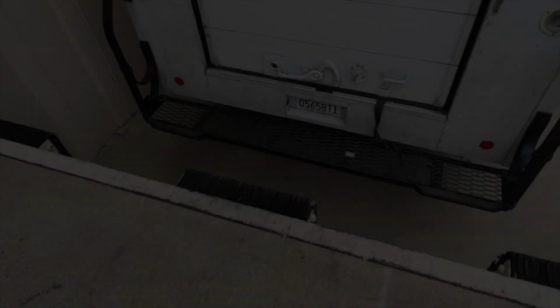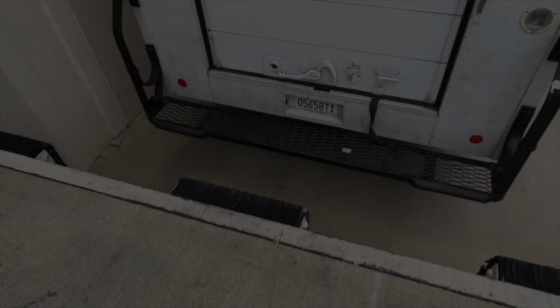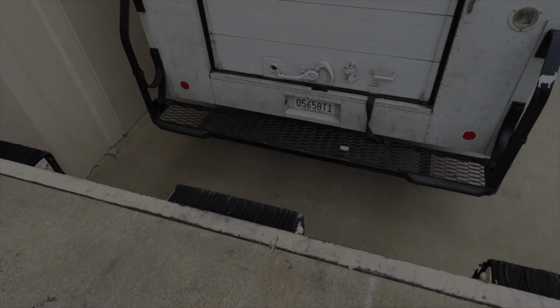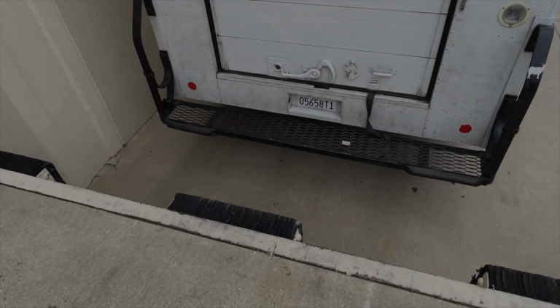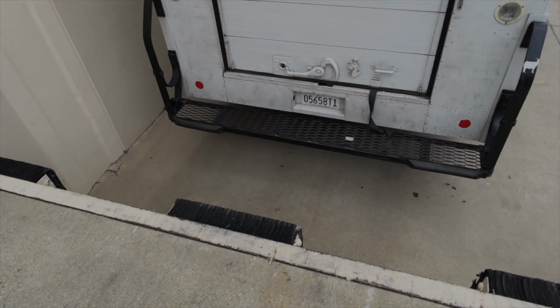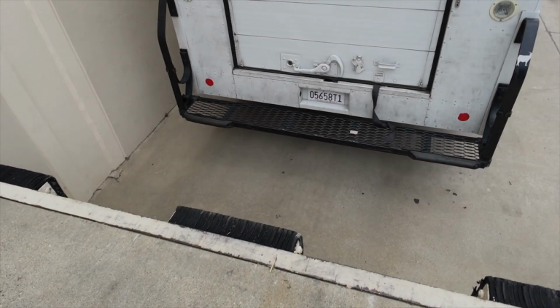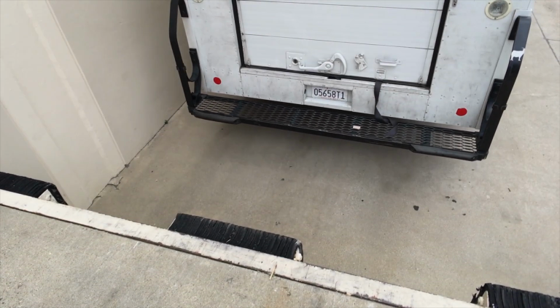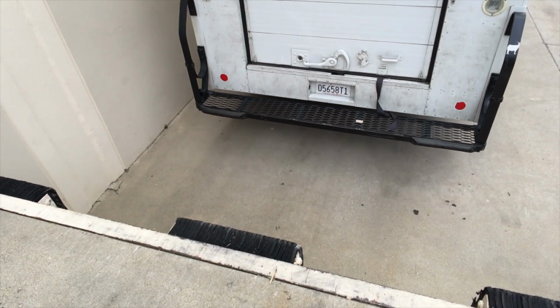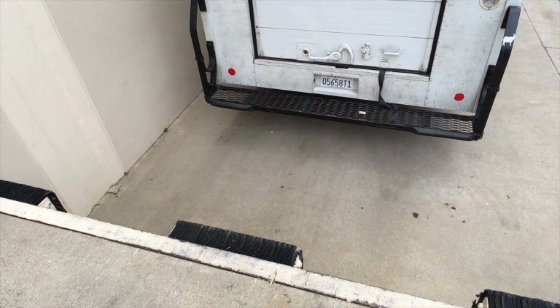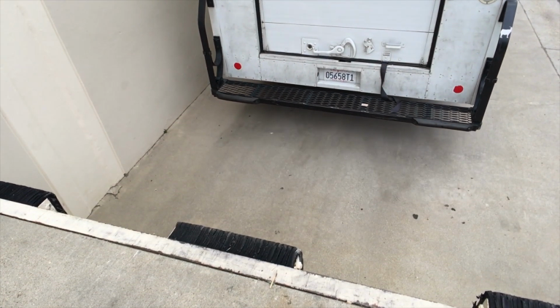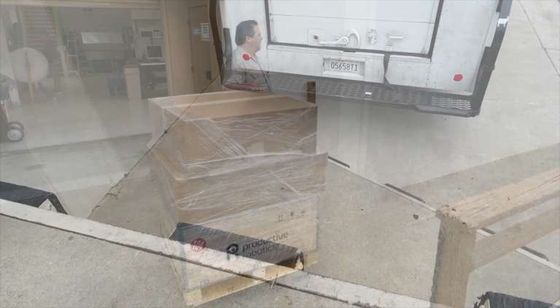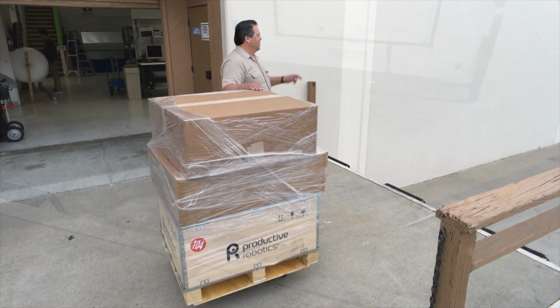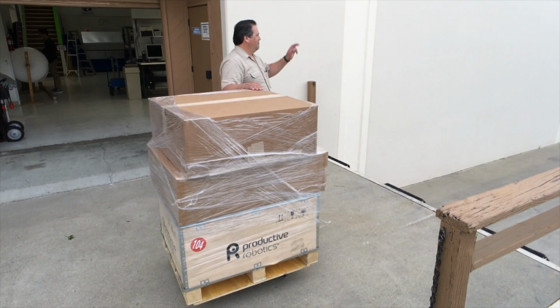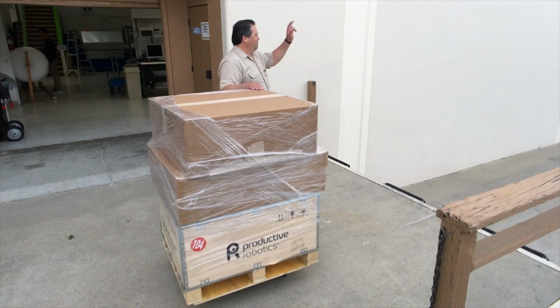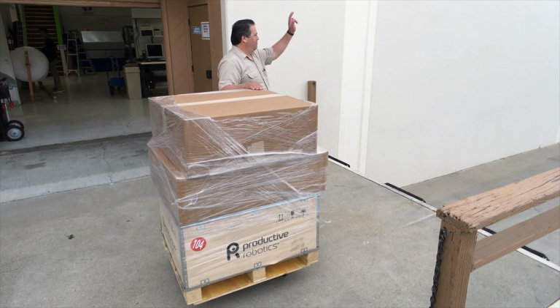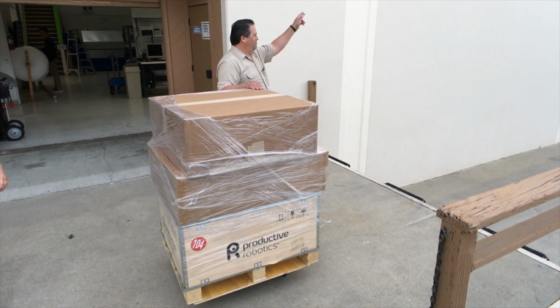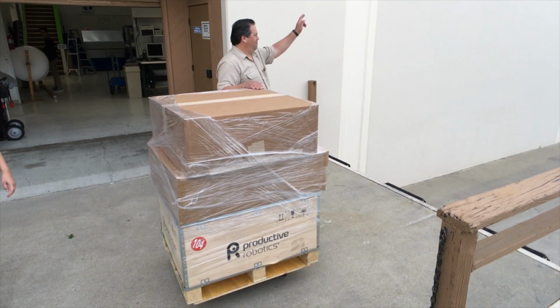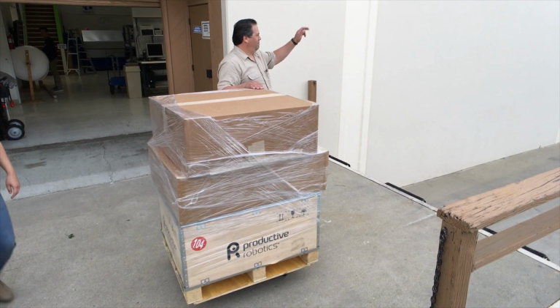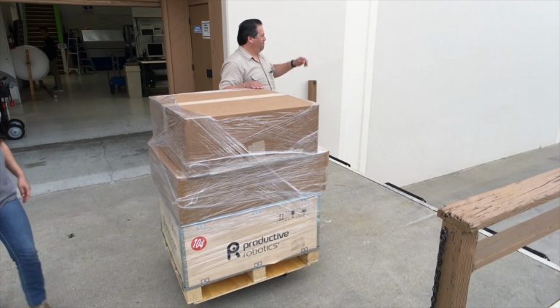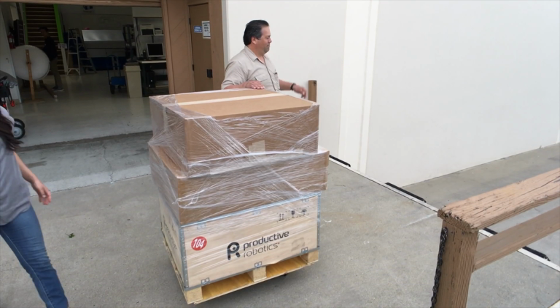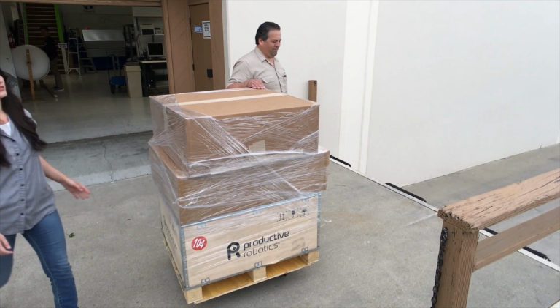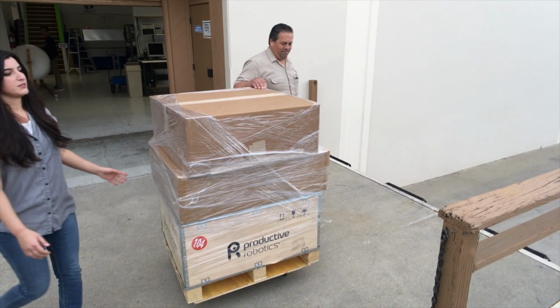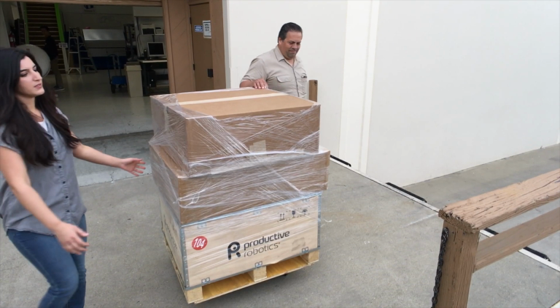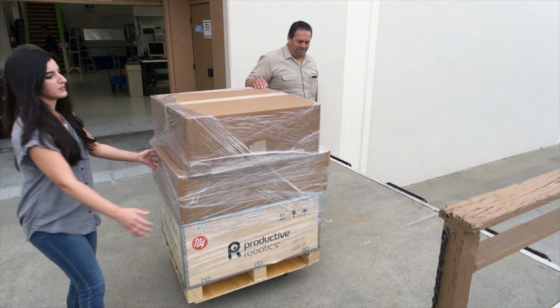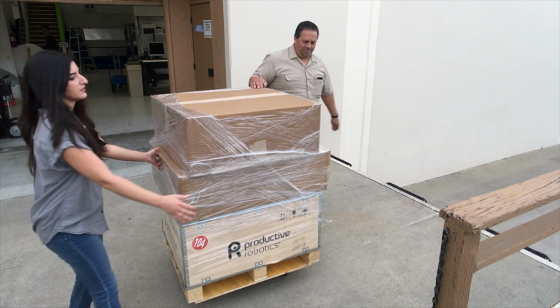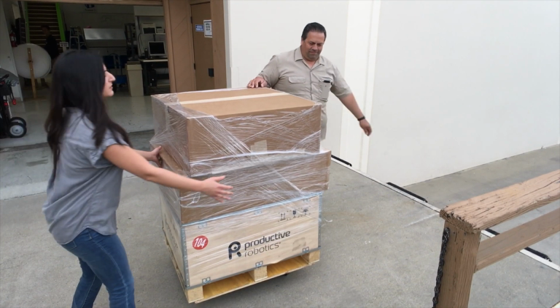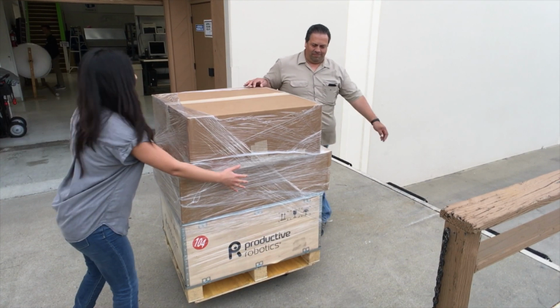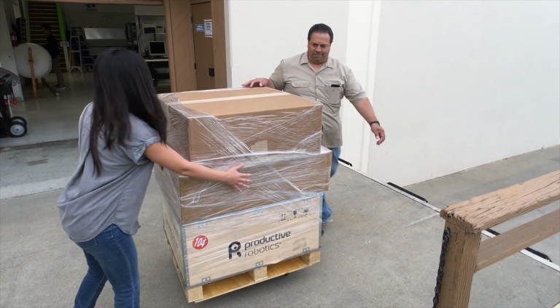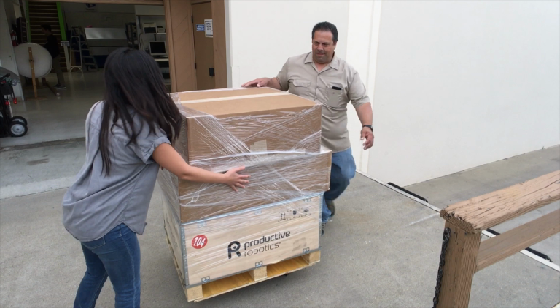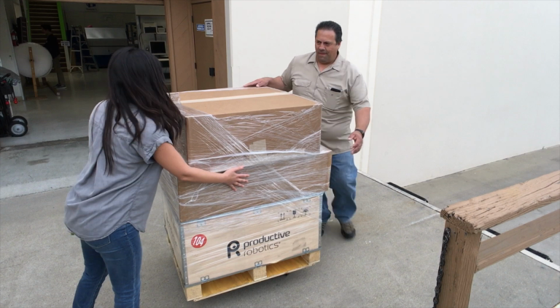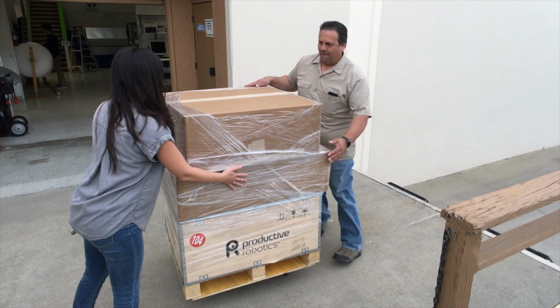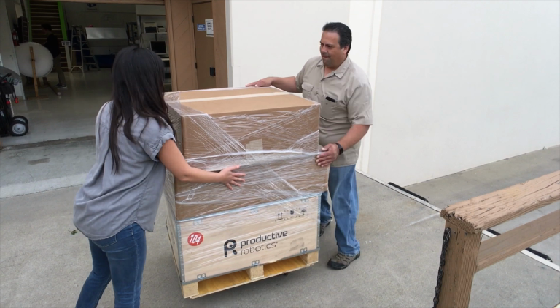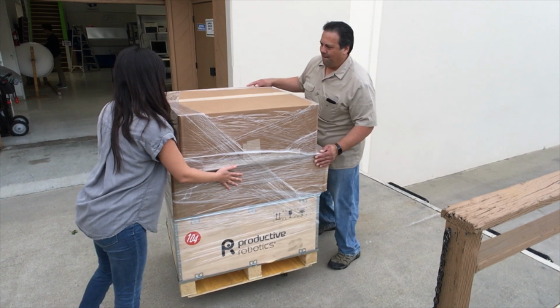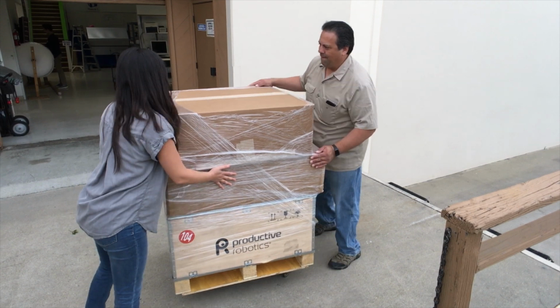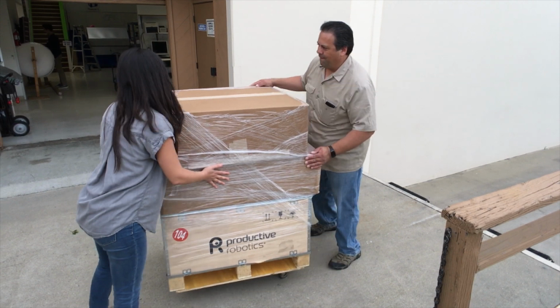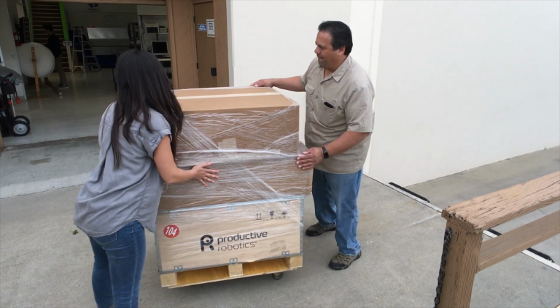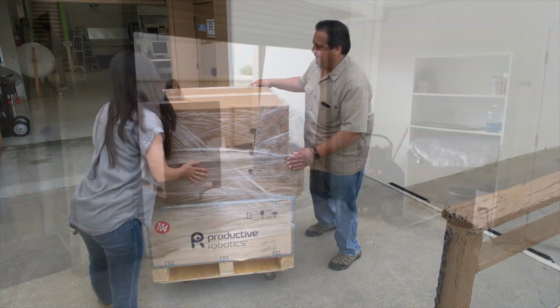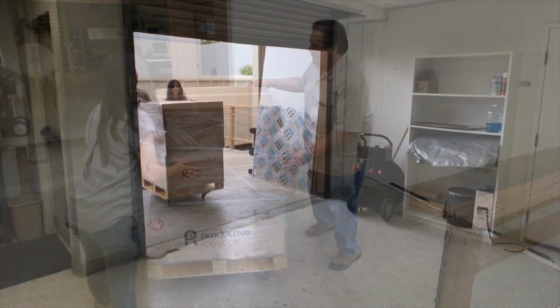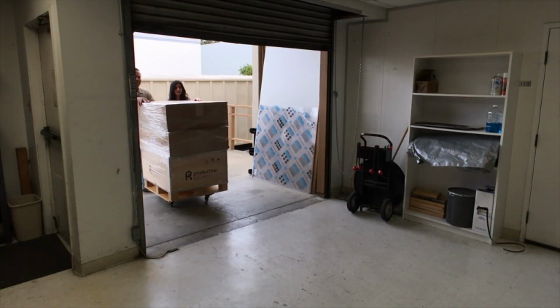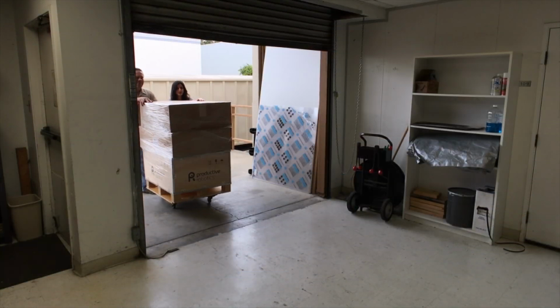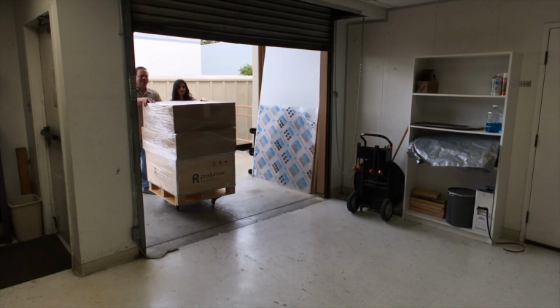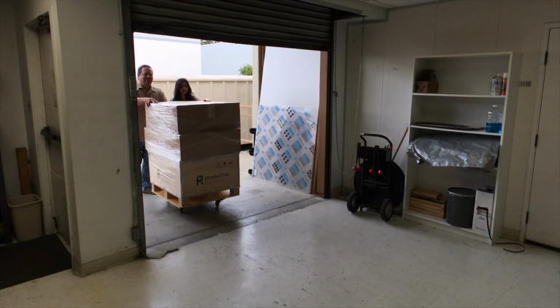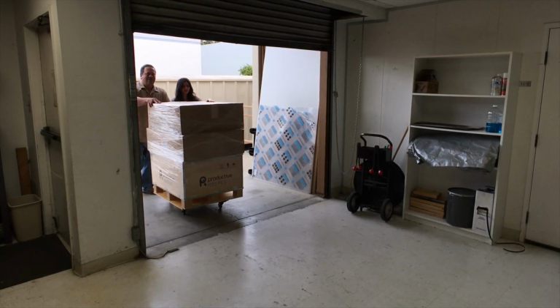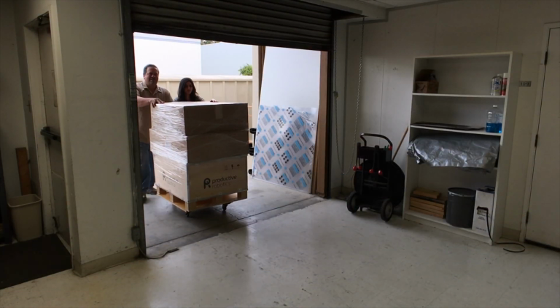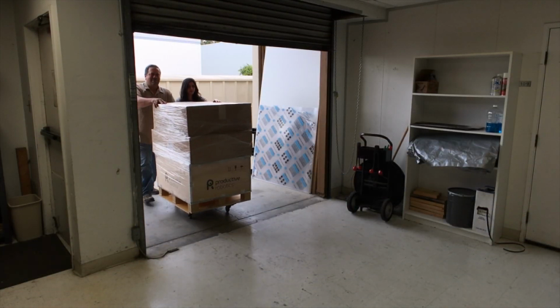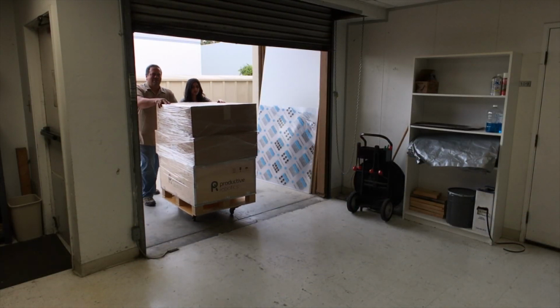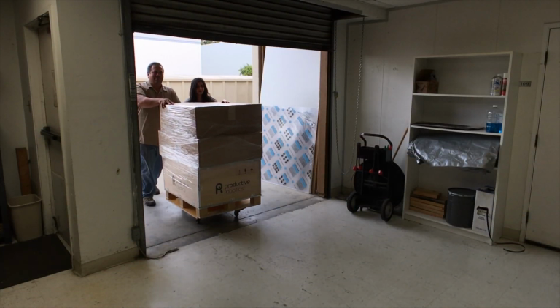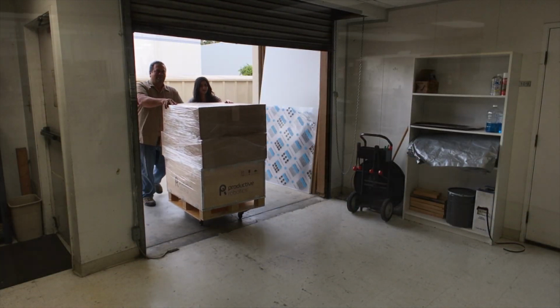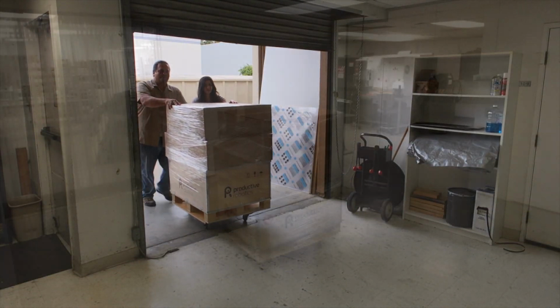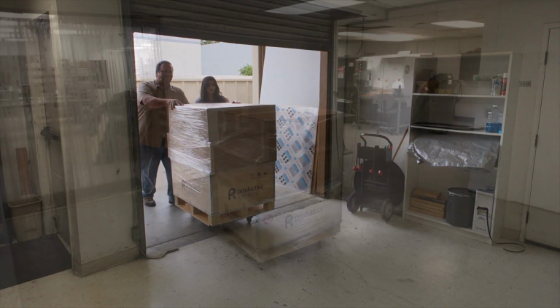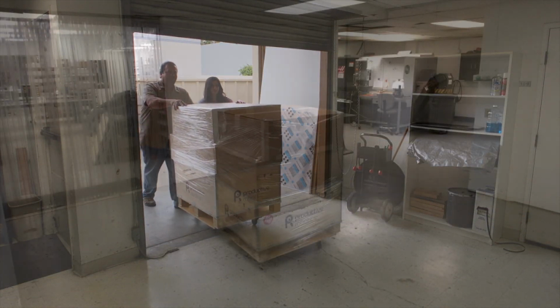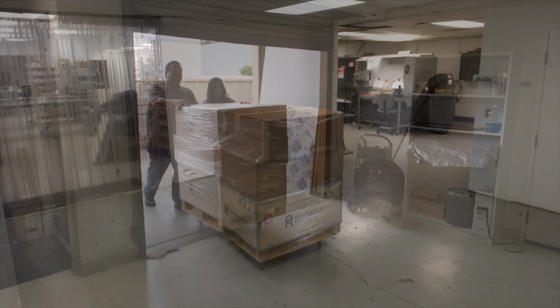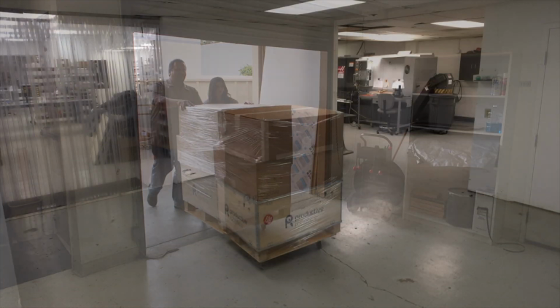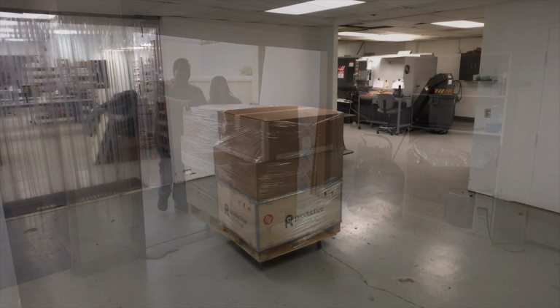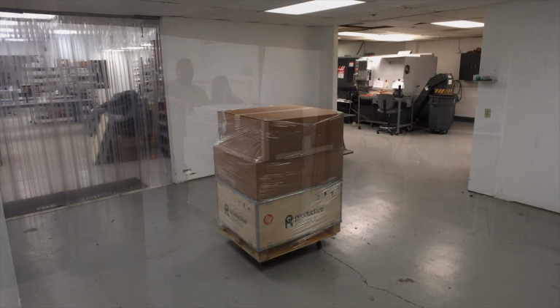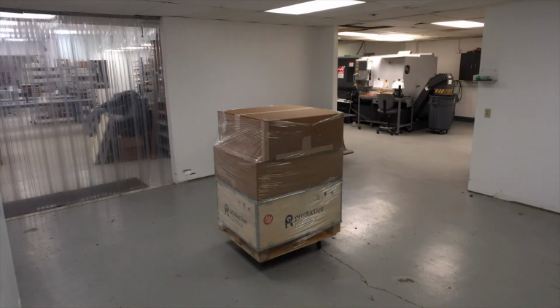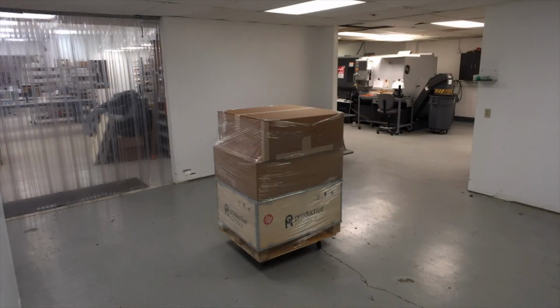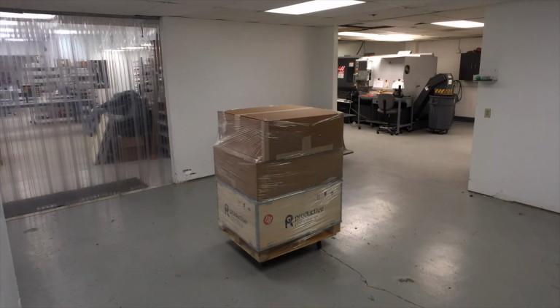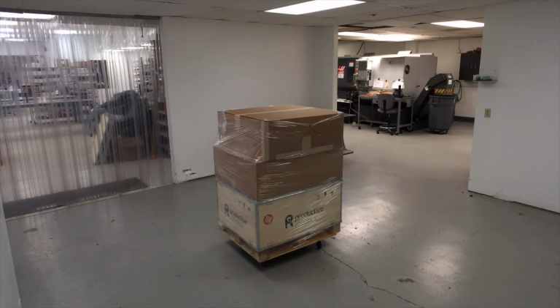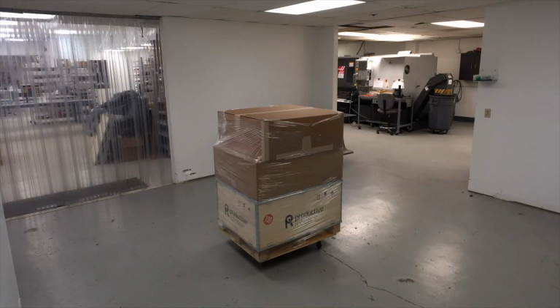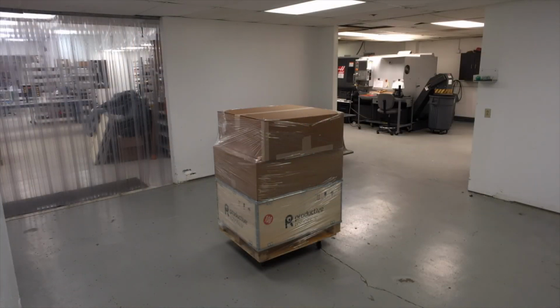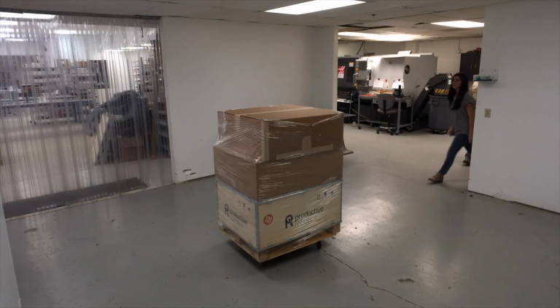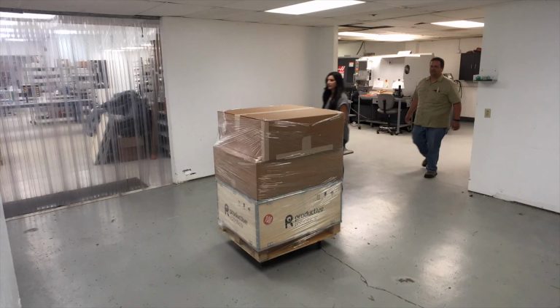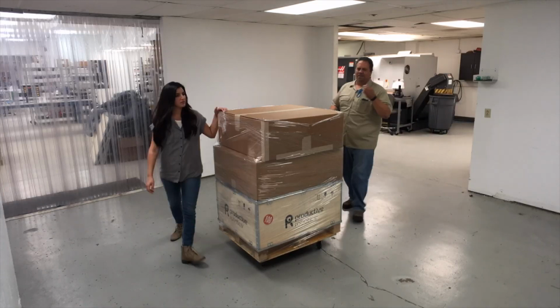OB7 ships directly to you, requires no loading dock or forklift, and can be assembled by your employees in under an hour.